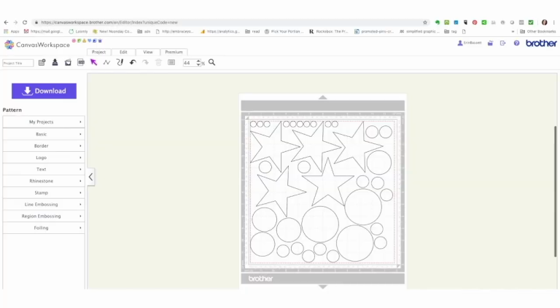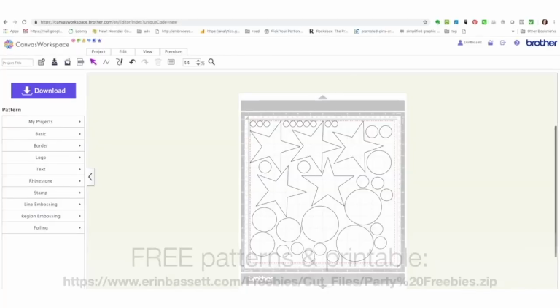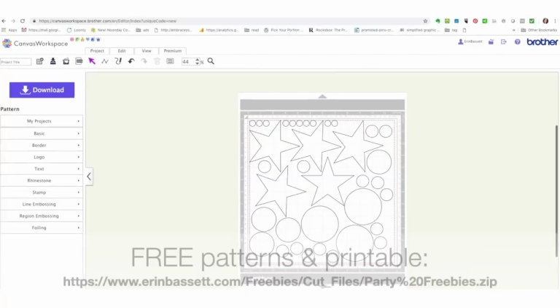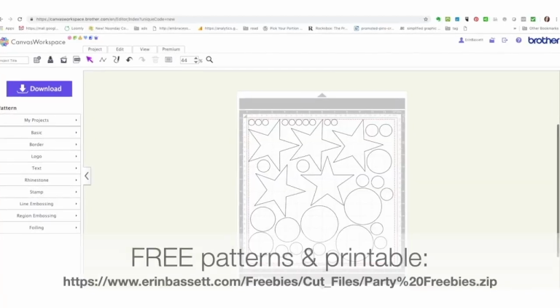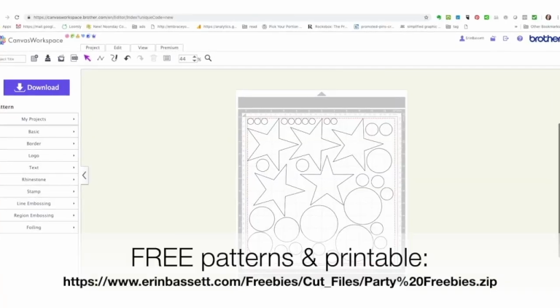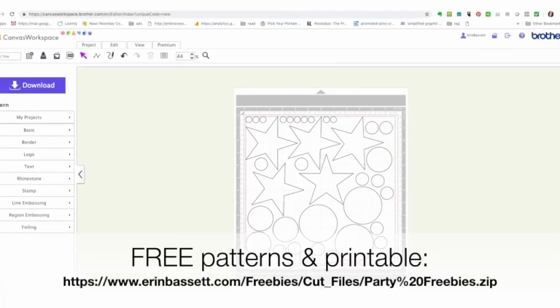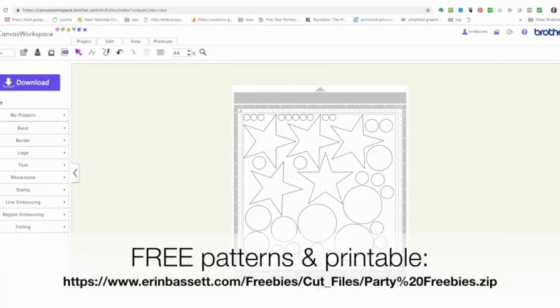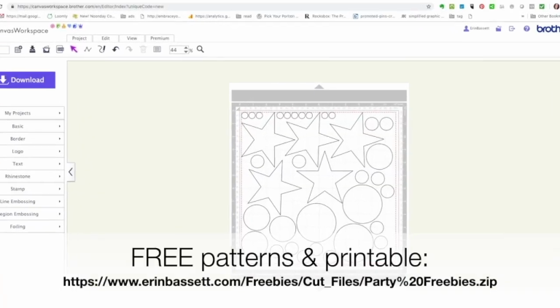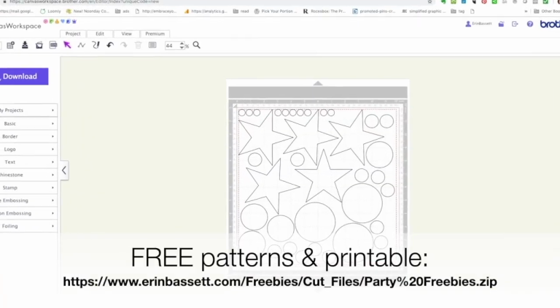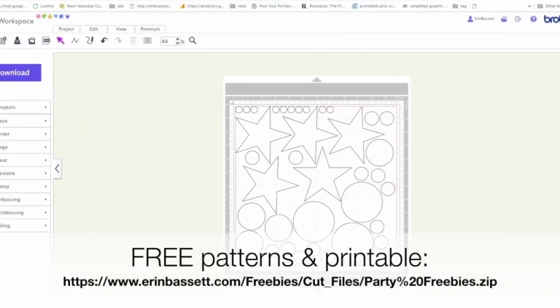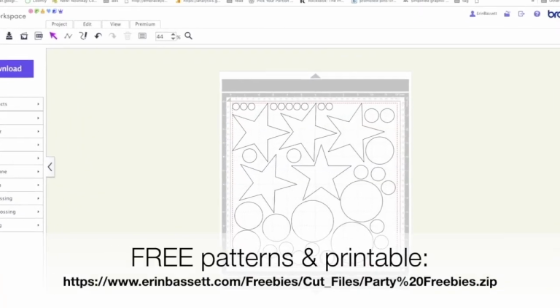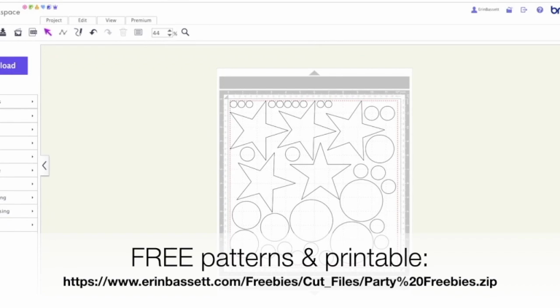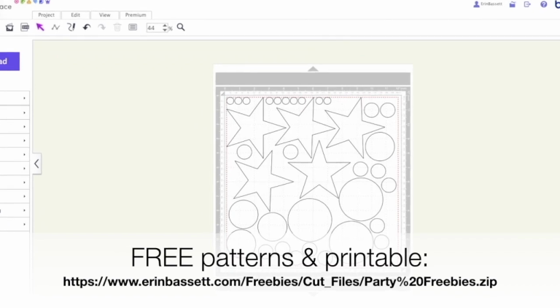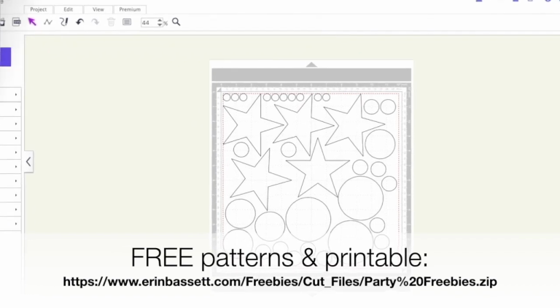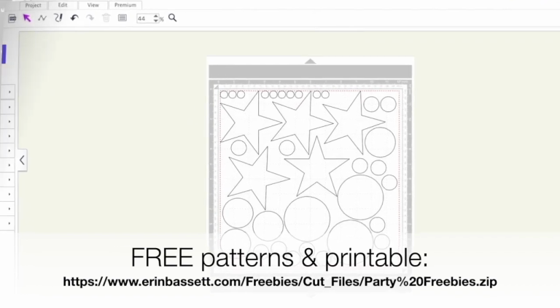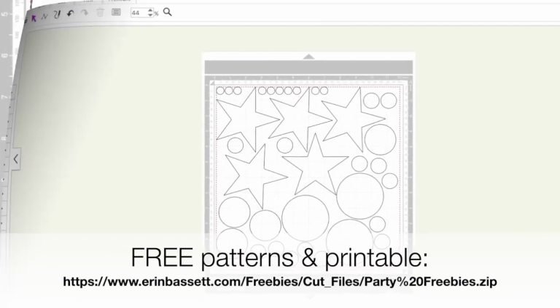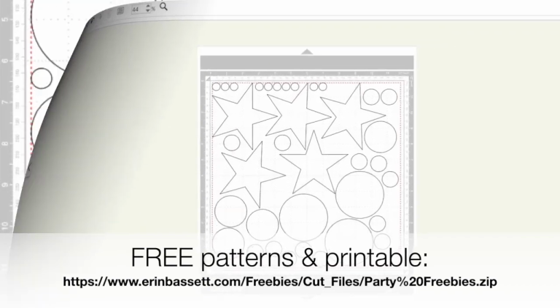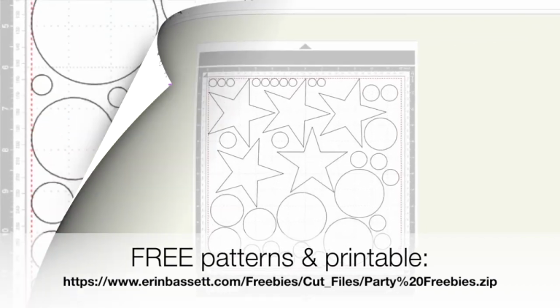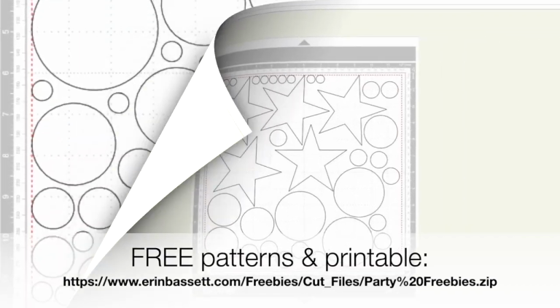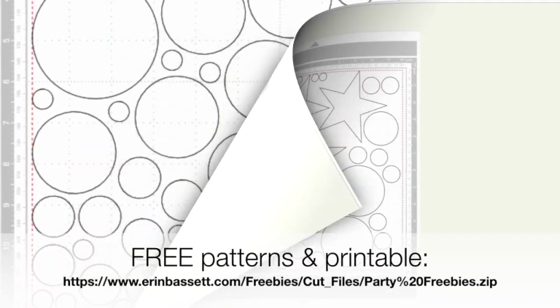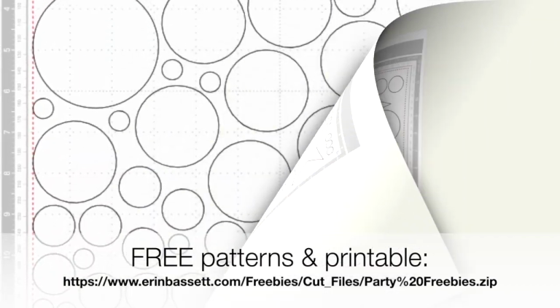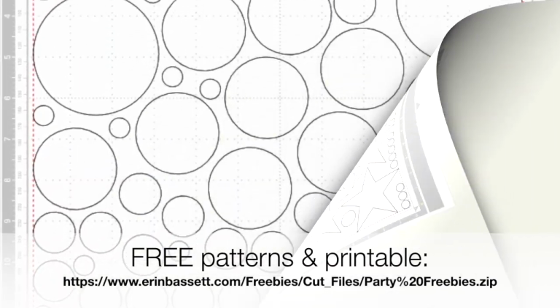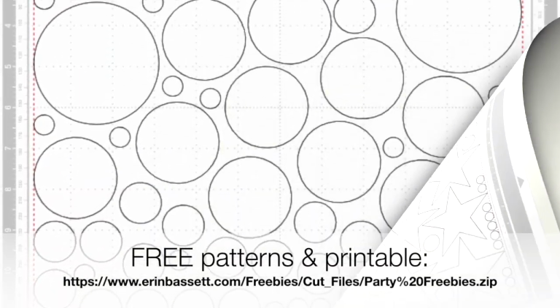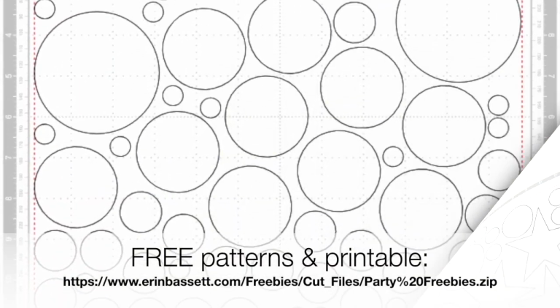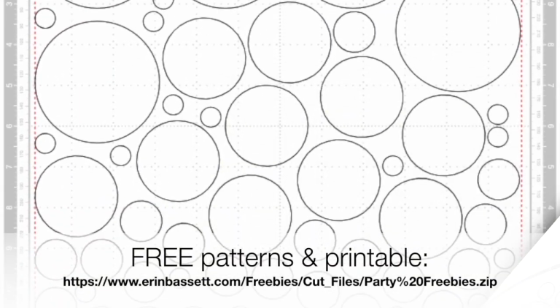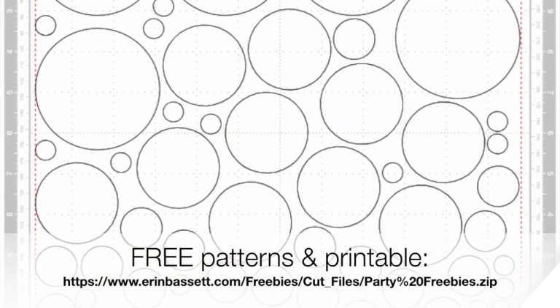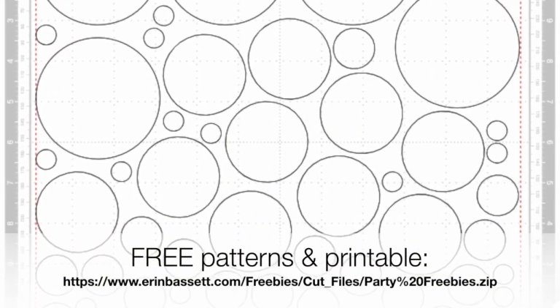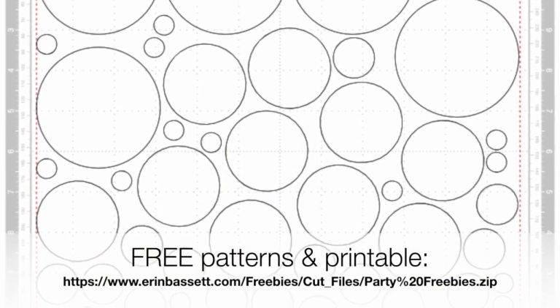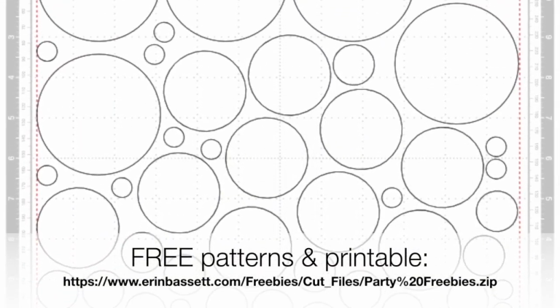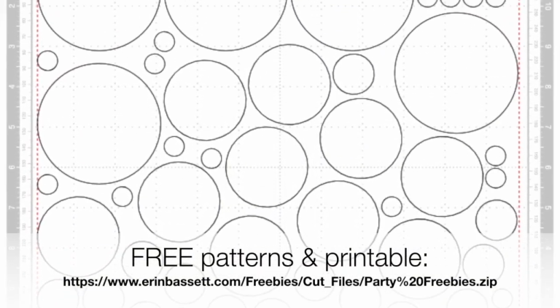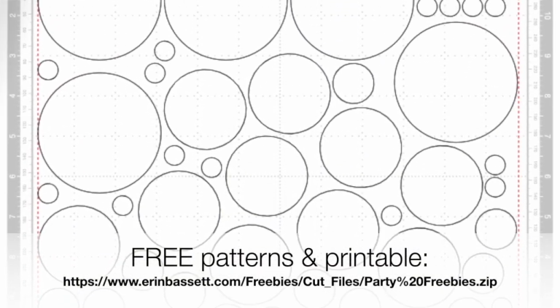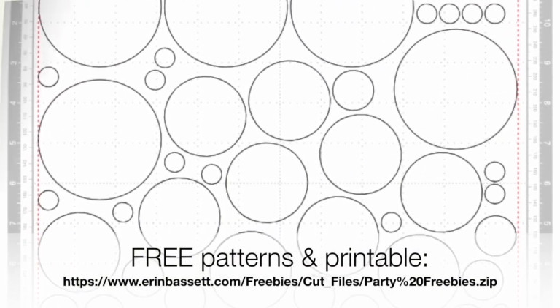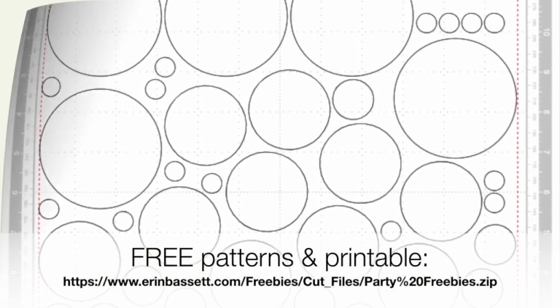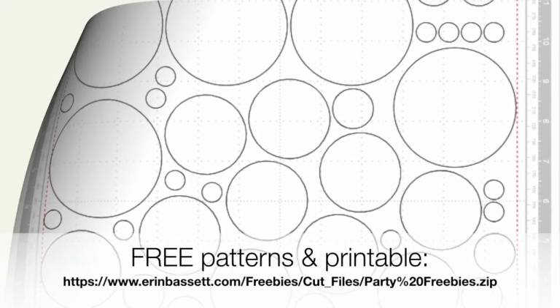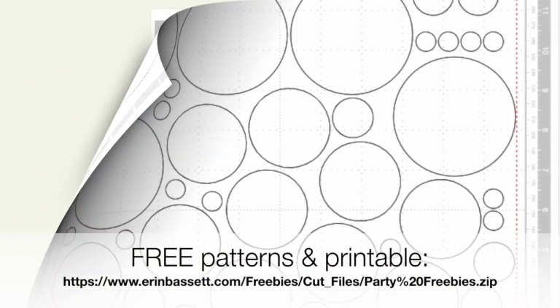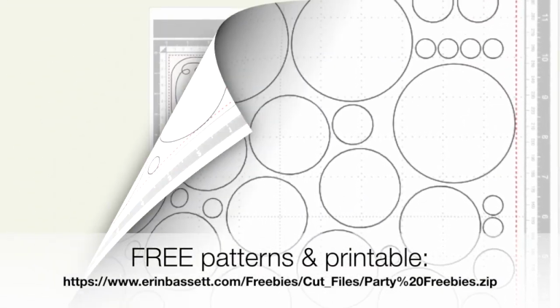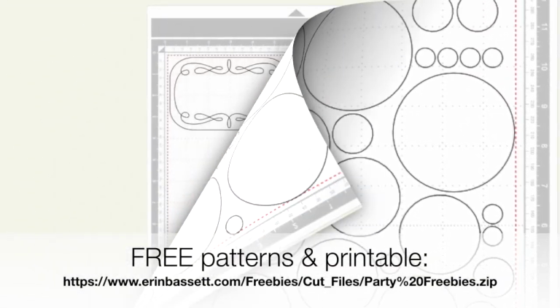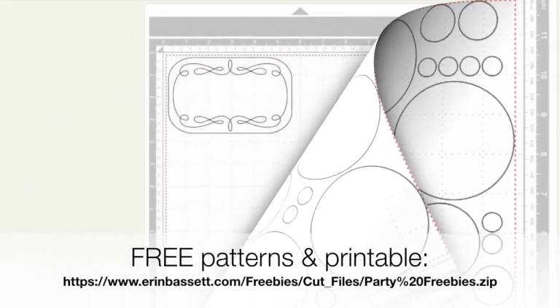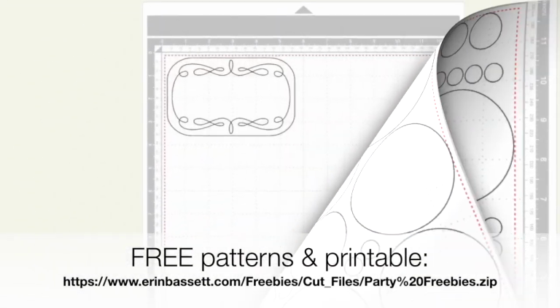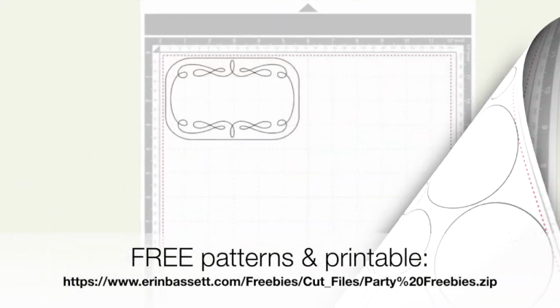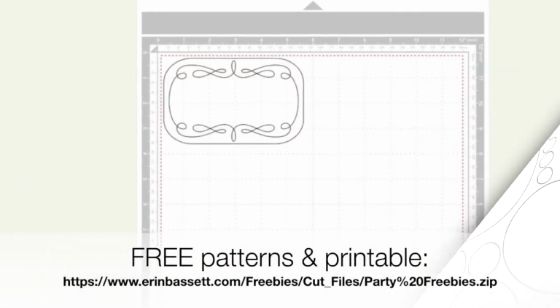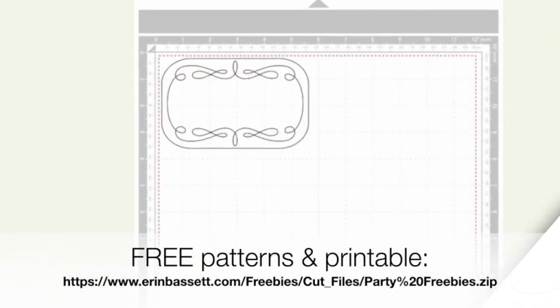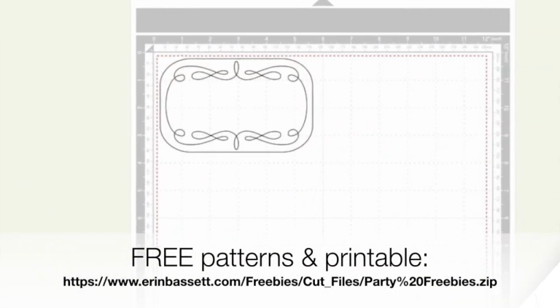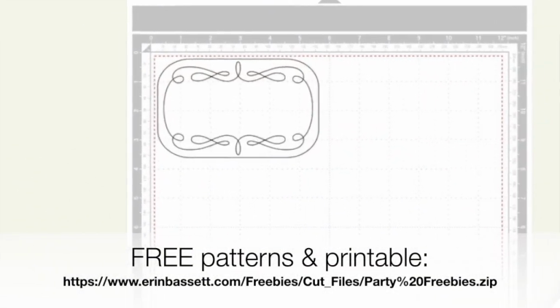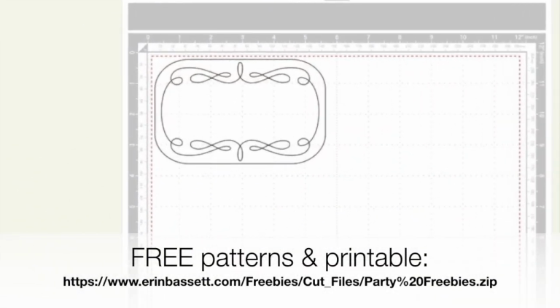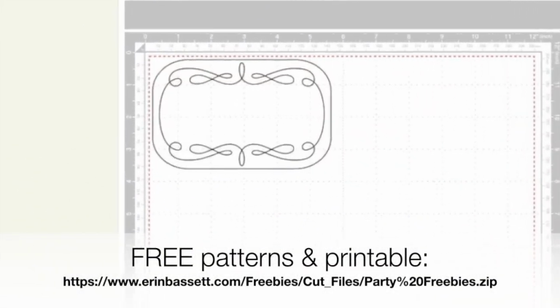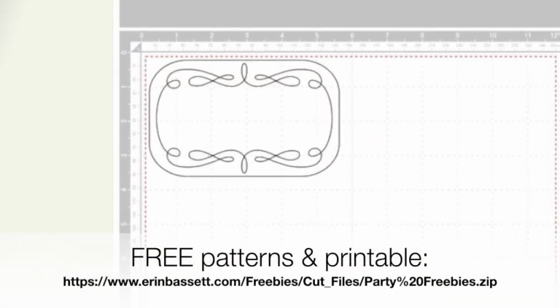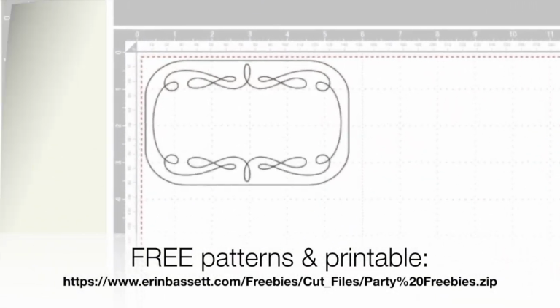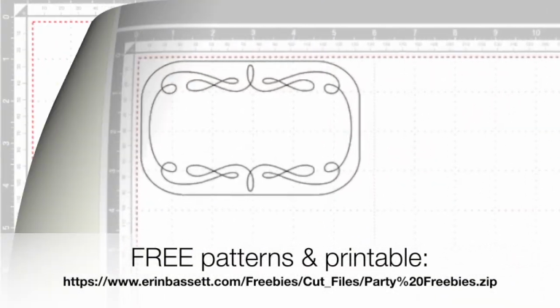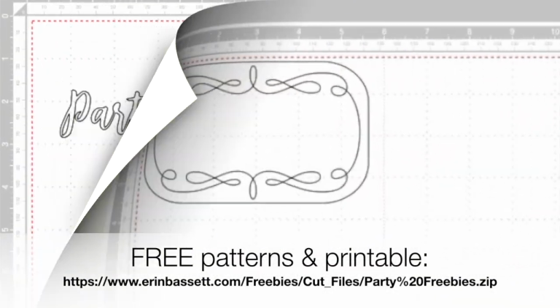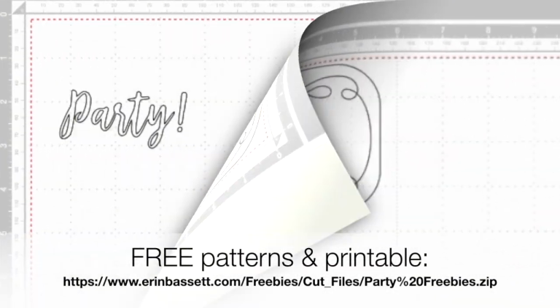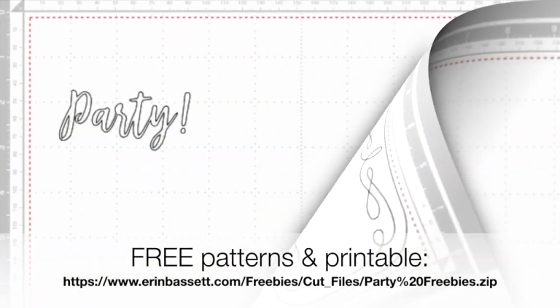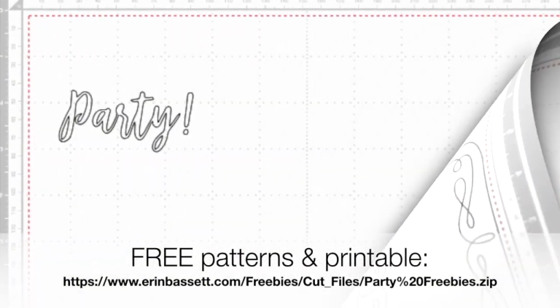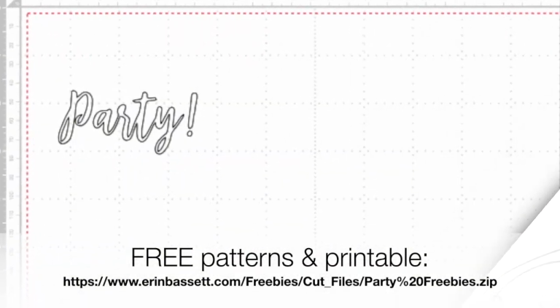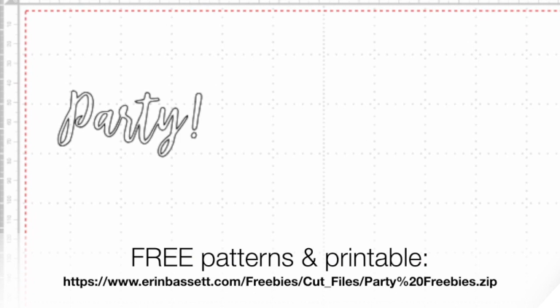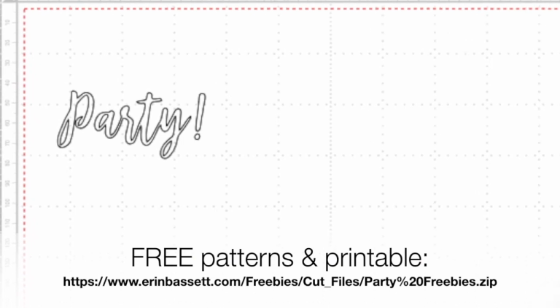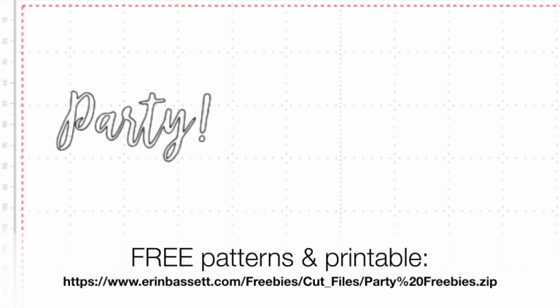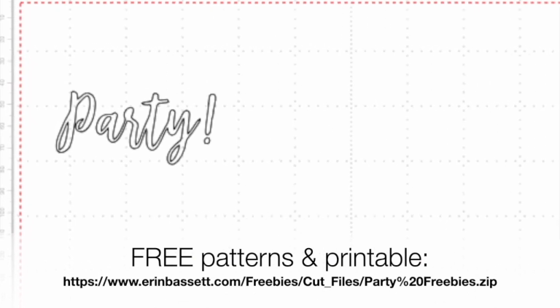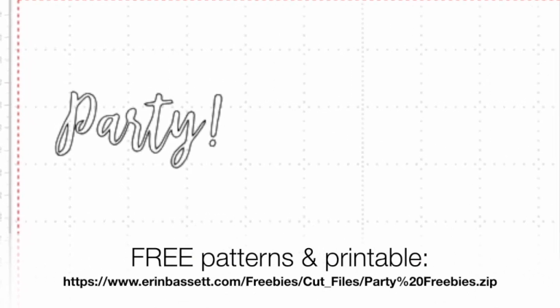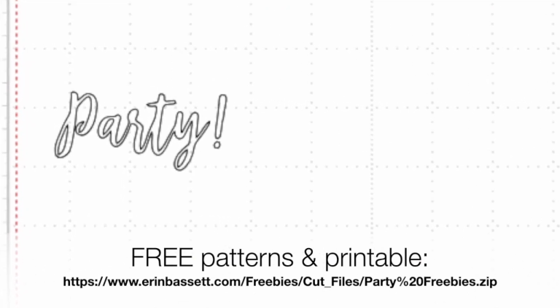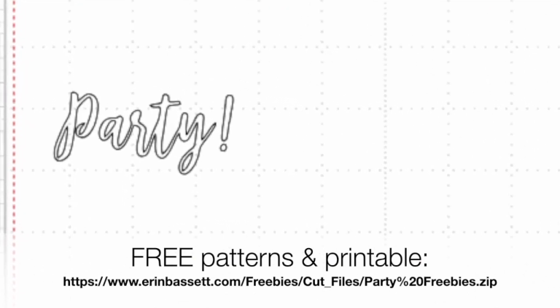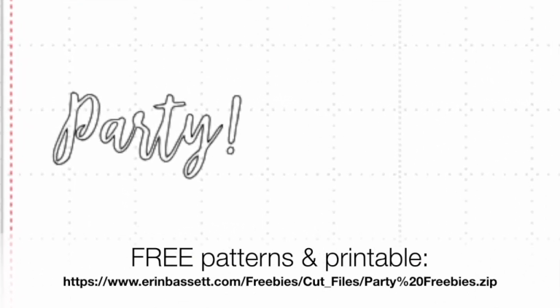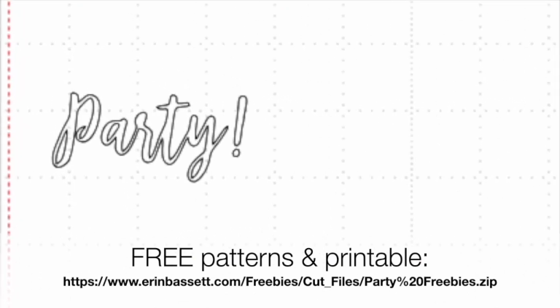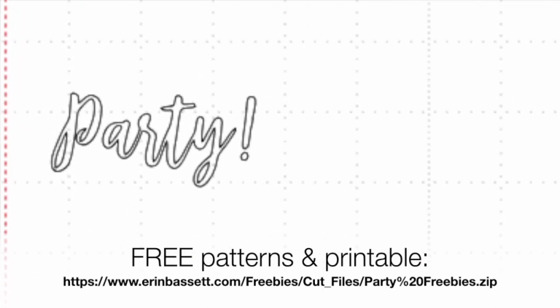So to get started, download these free files from my website and in it there's Scan and Cut patterns as well as a printable for you to print.